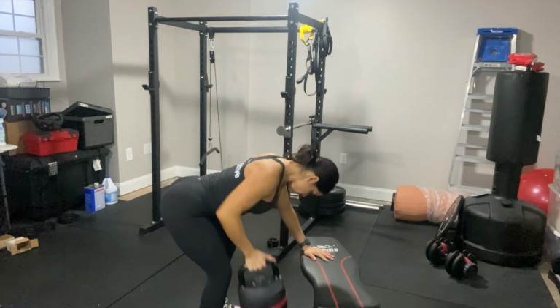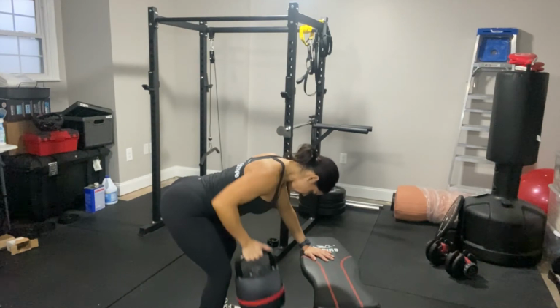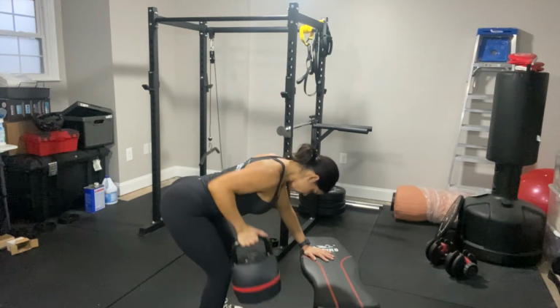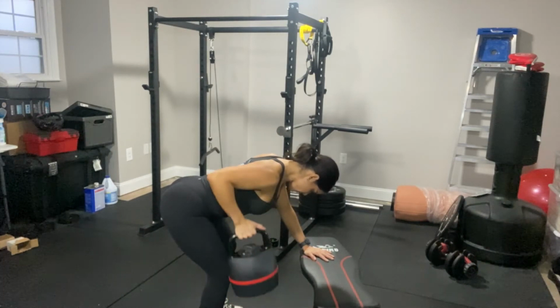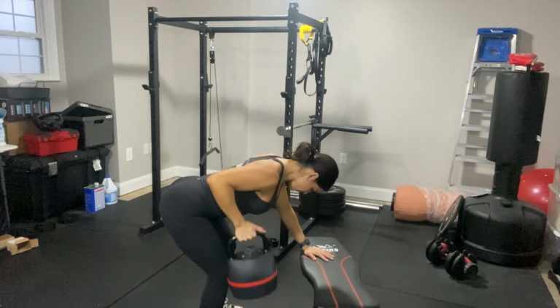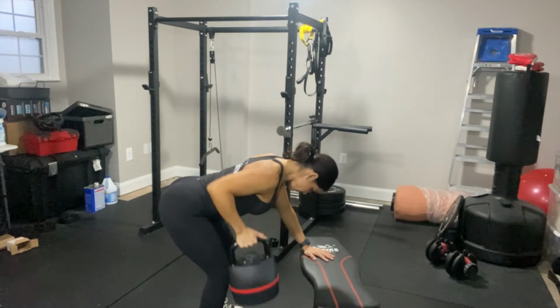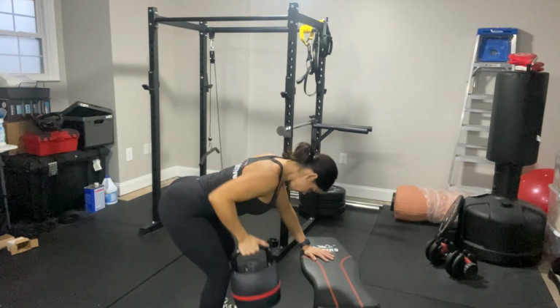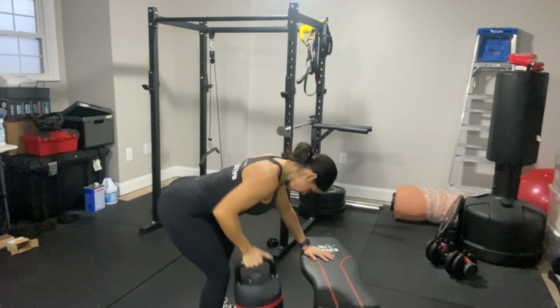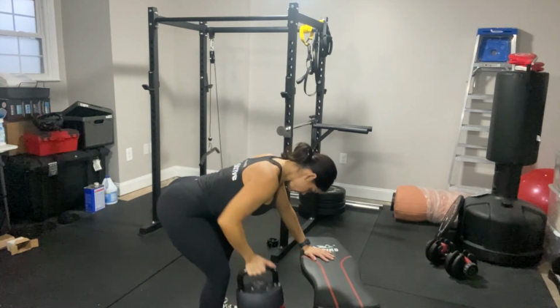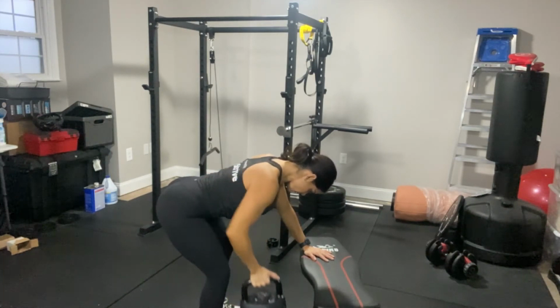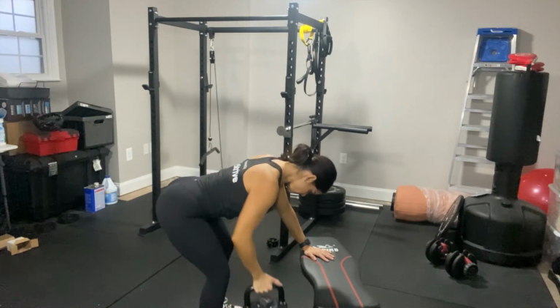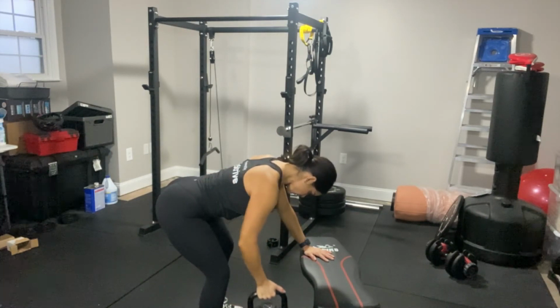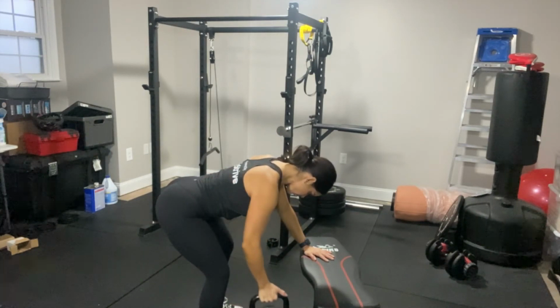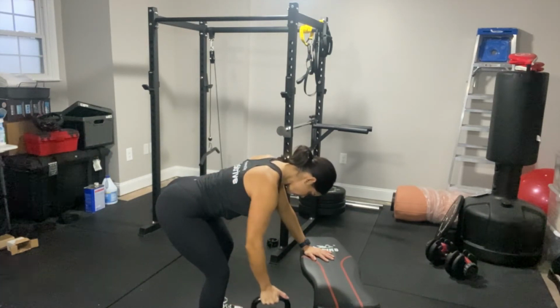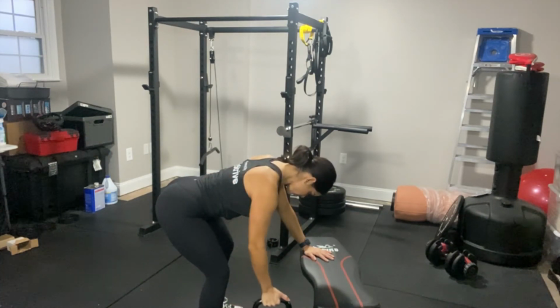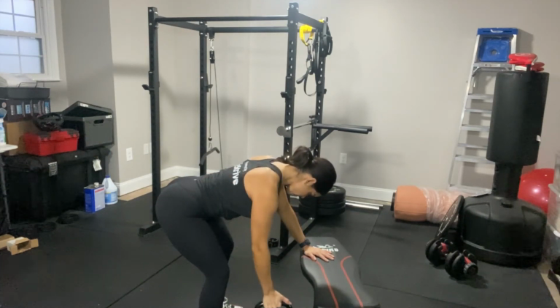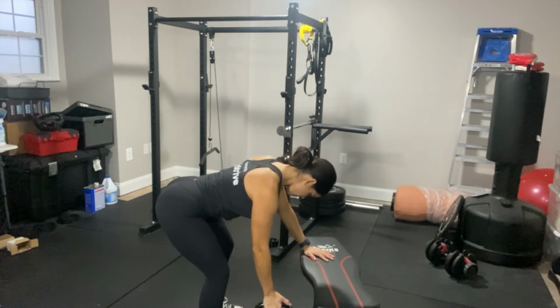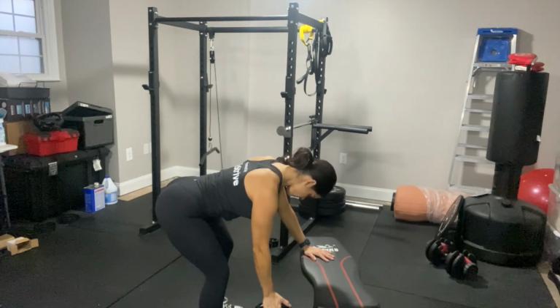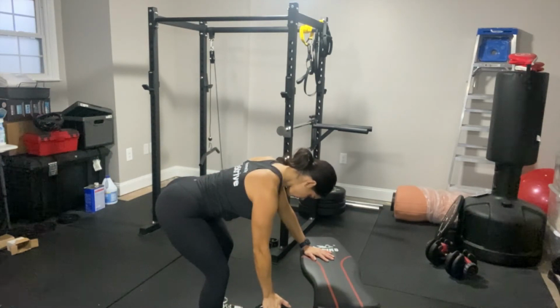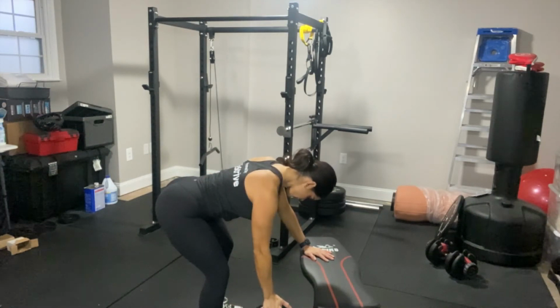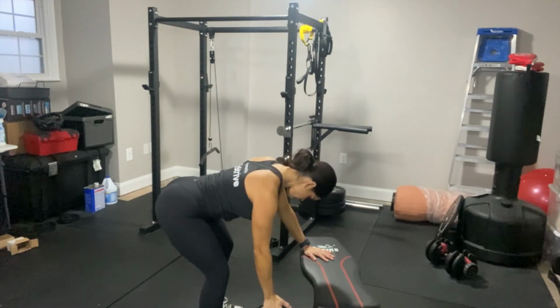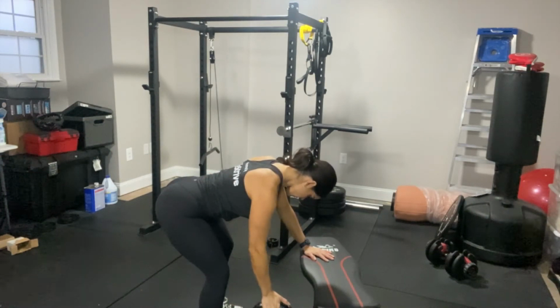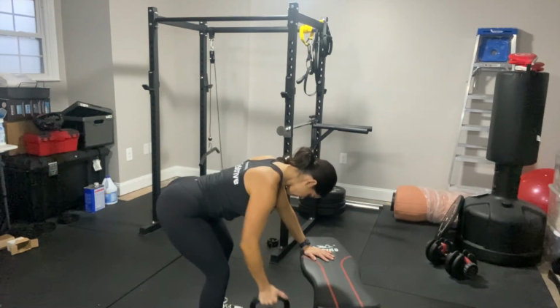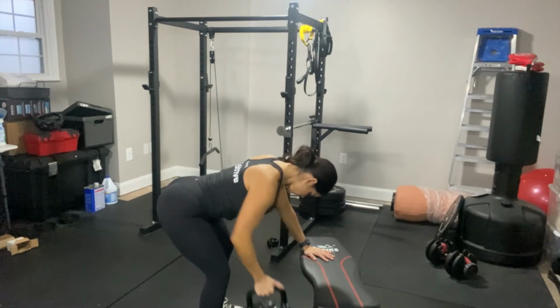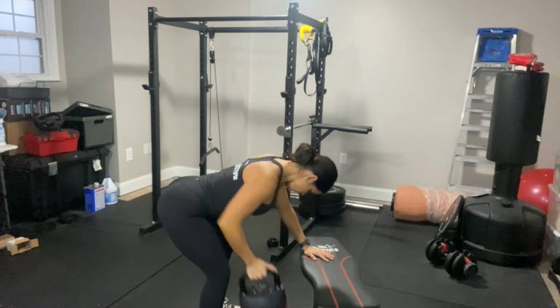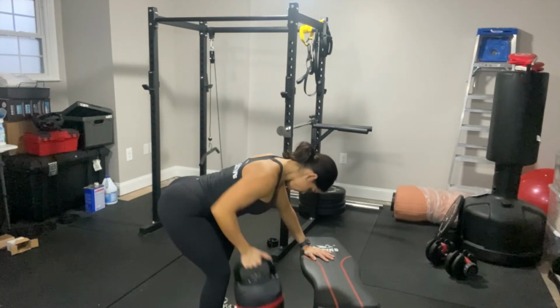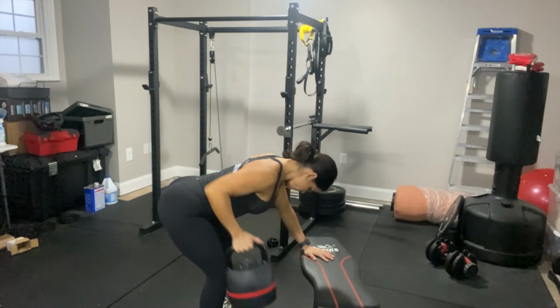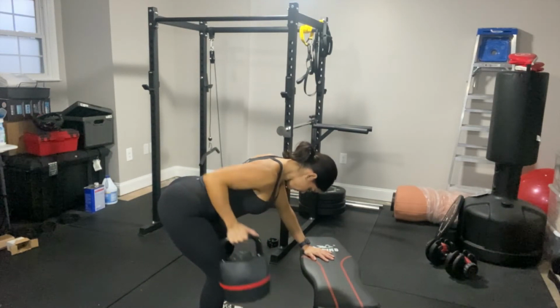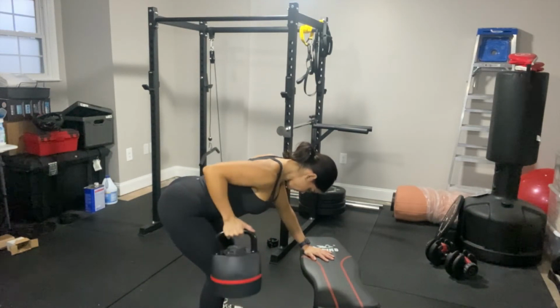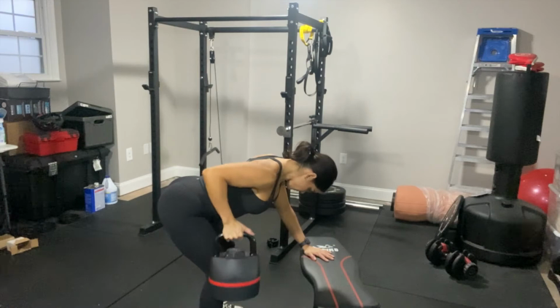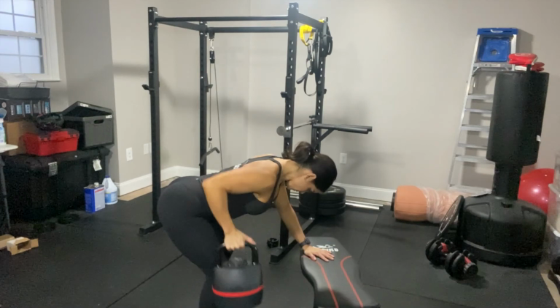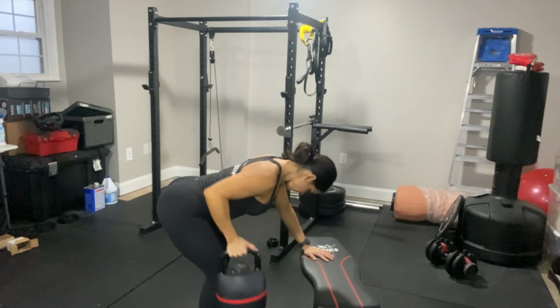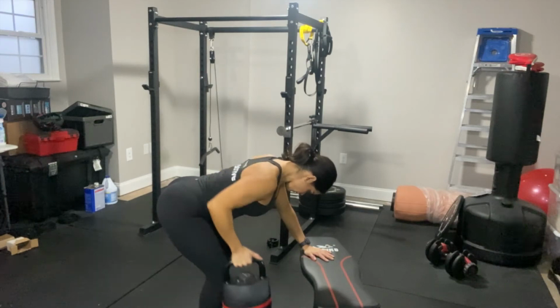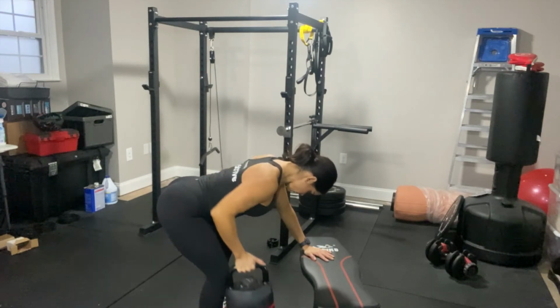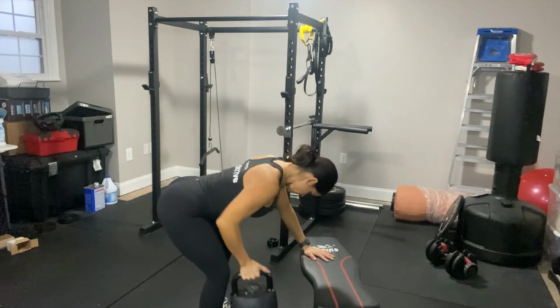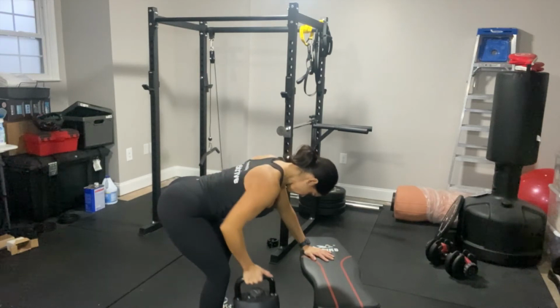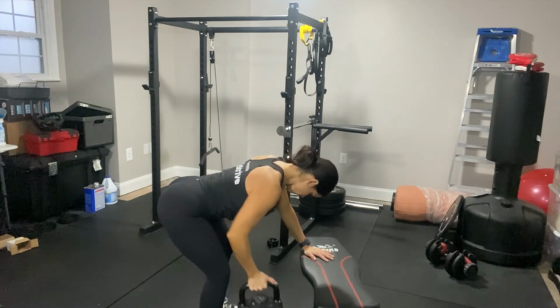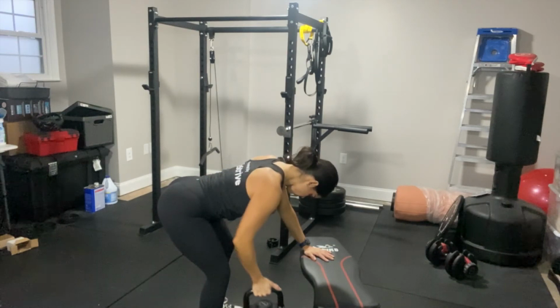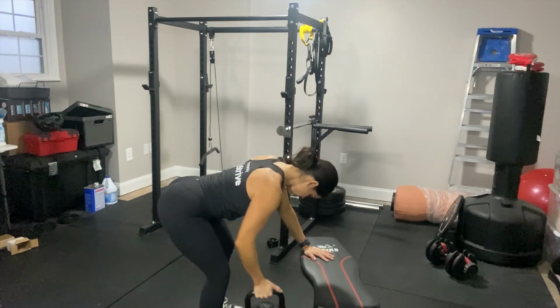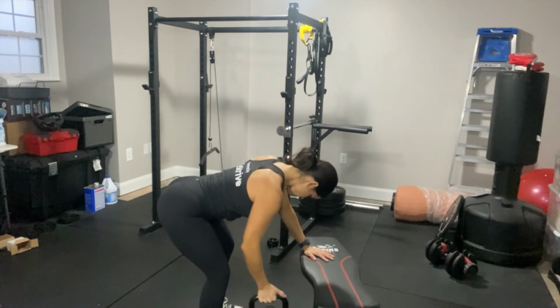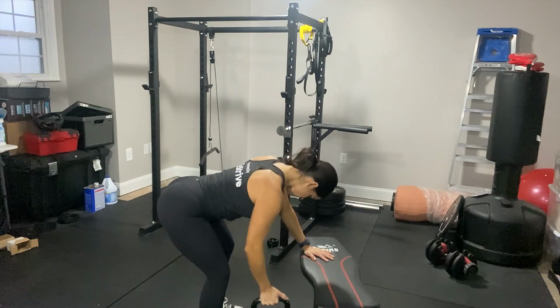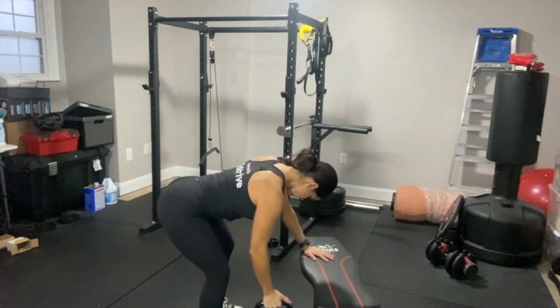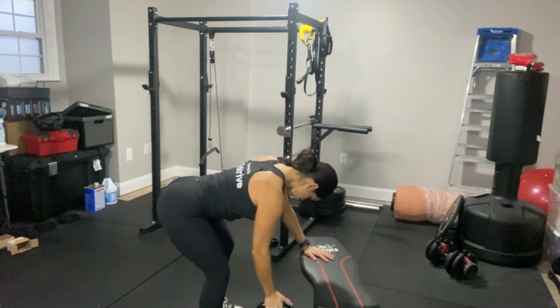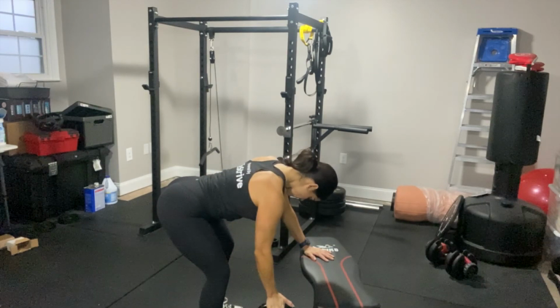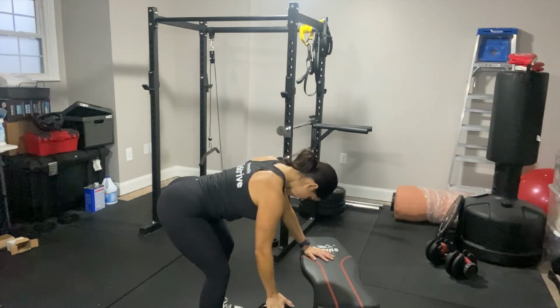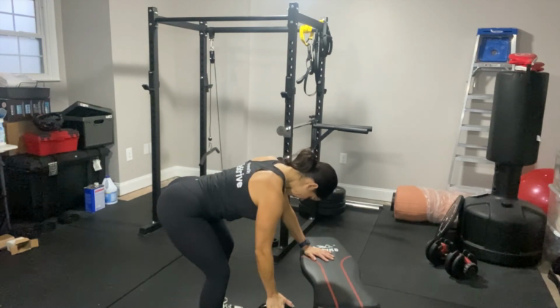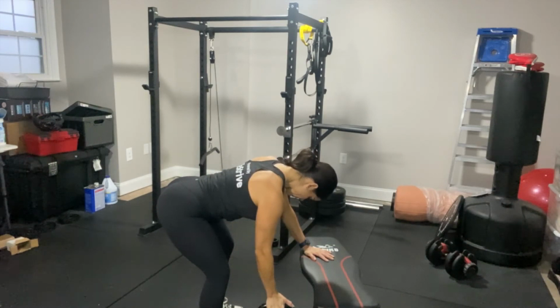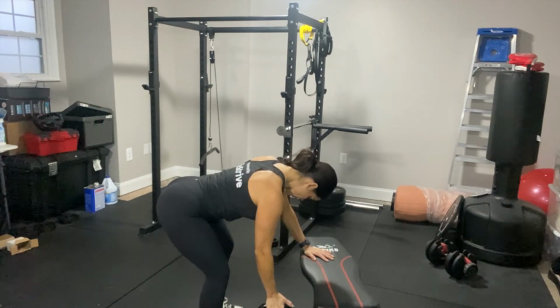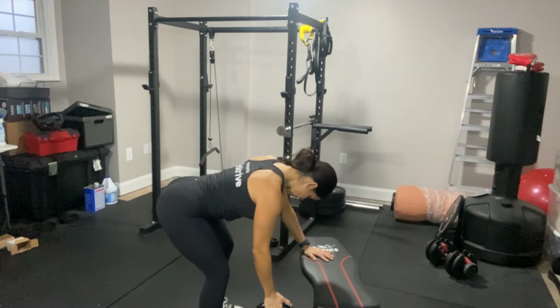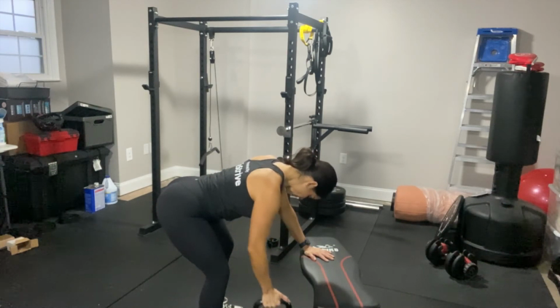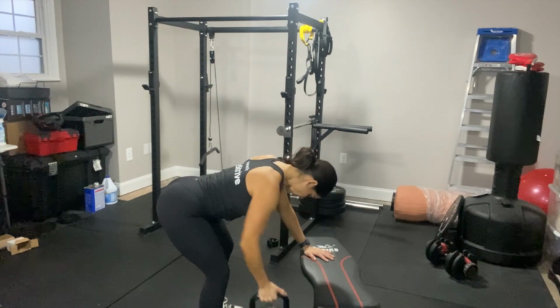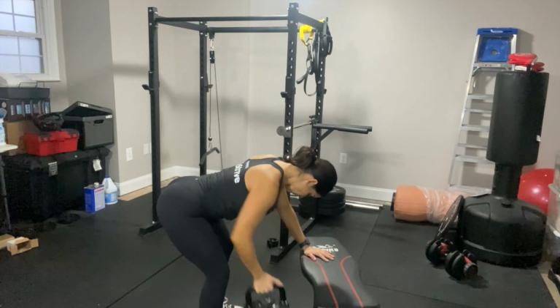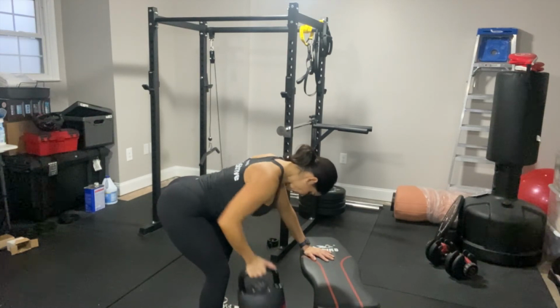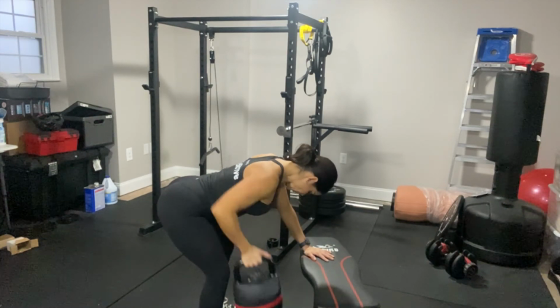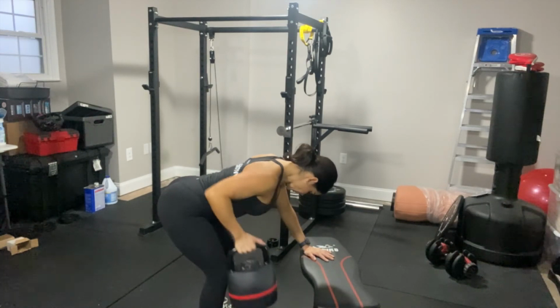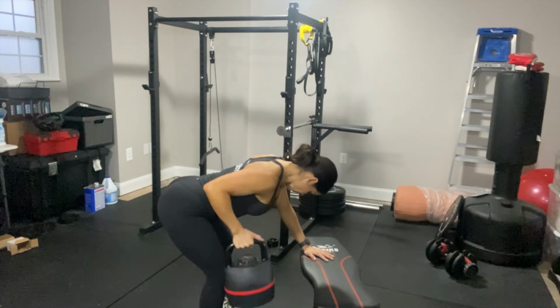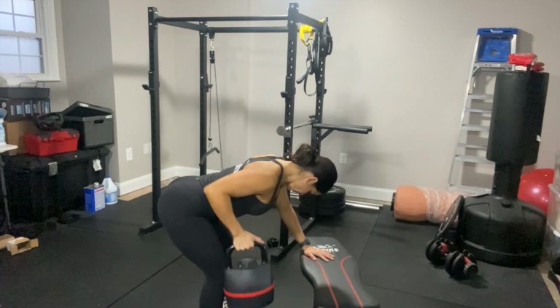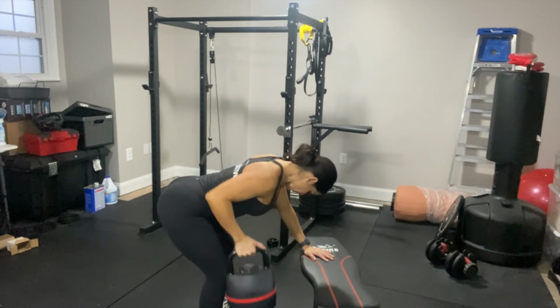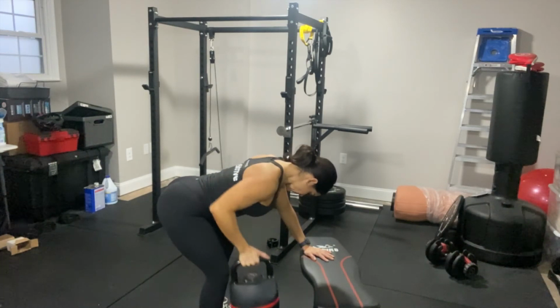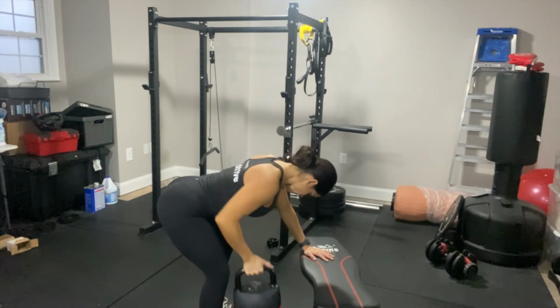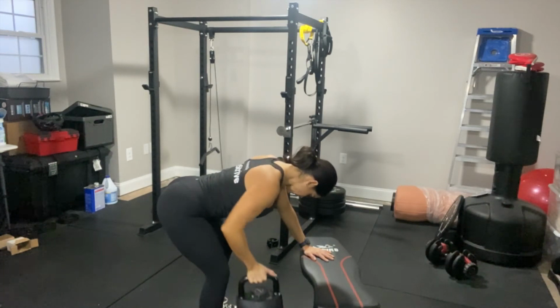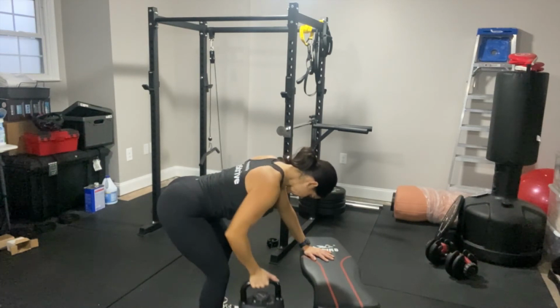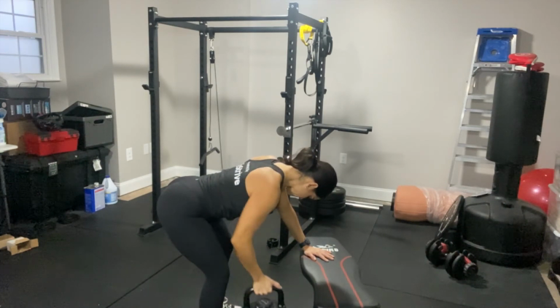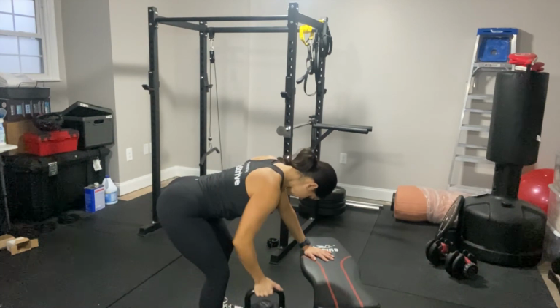From that position, we go into our row — grab our kettlebell and row into our hips, then back down to the floor.